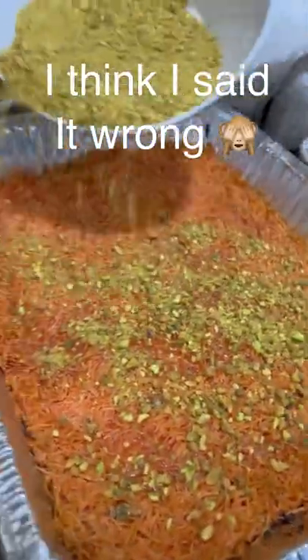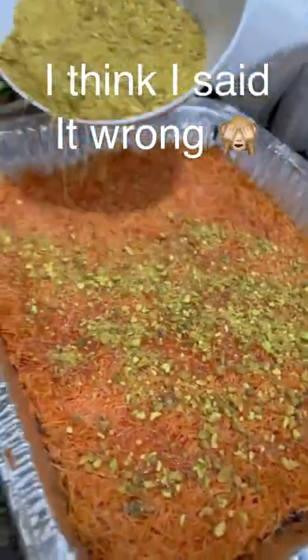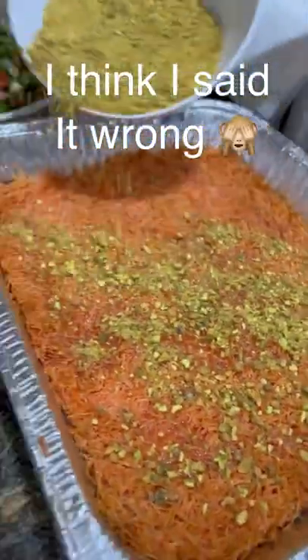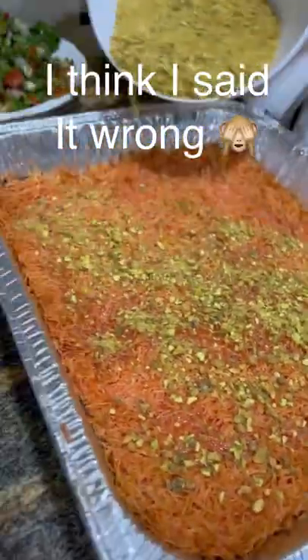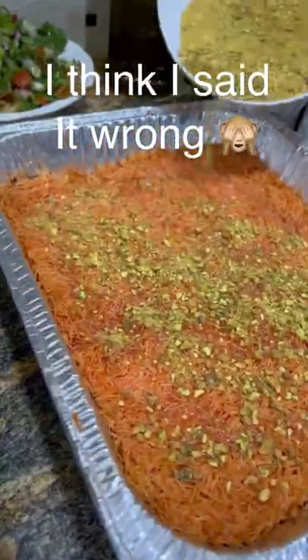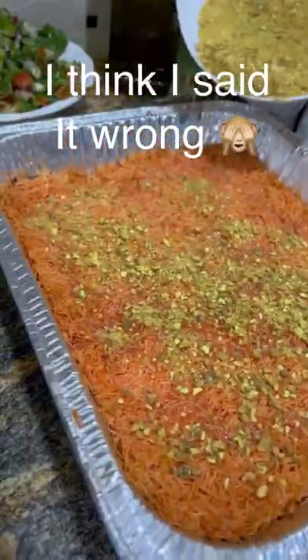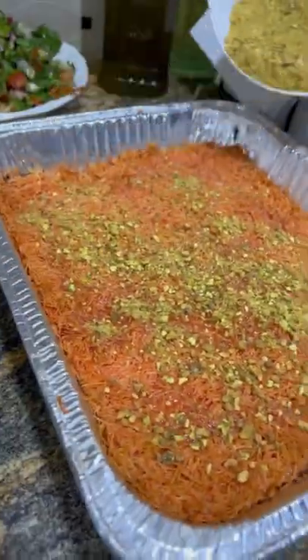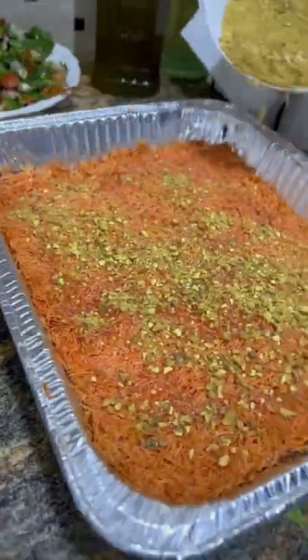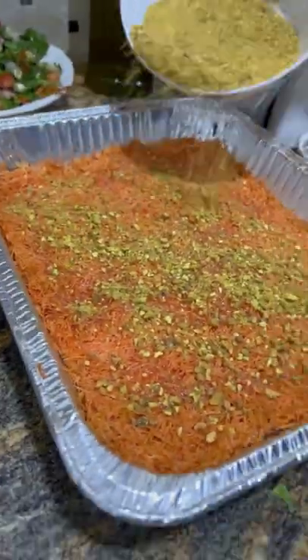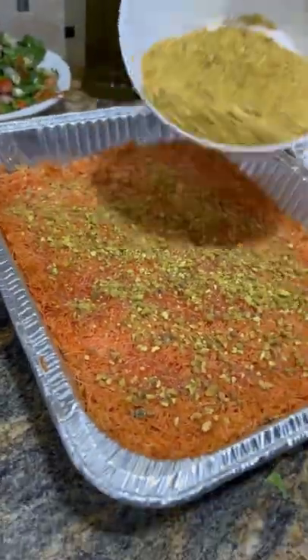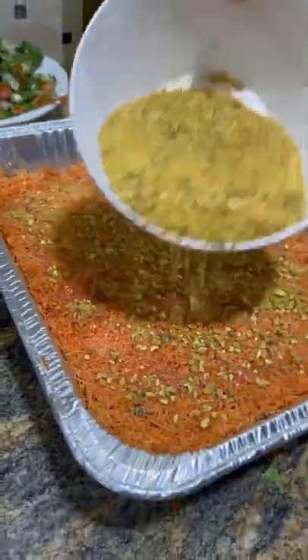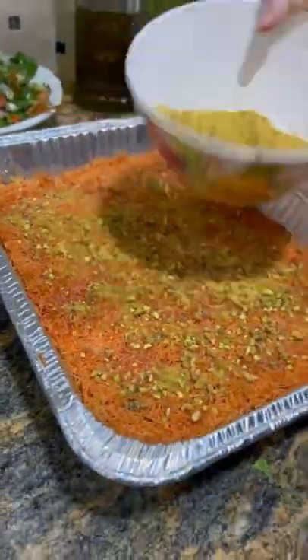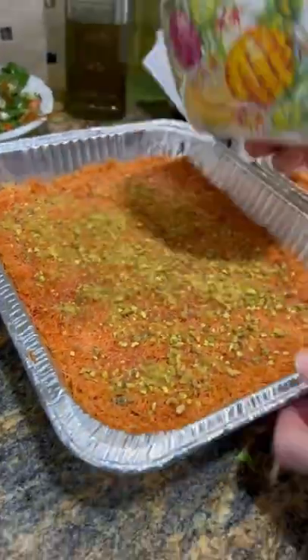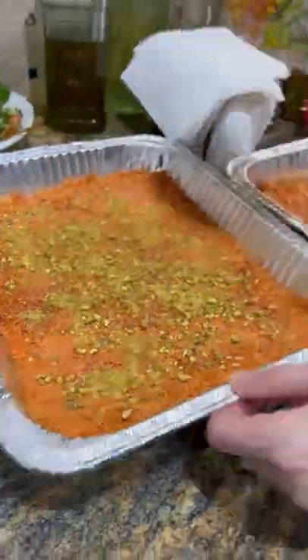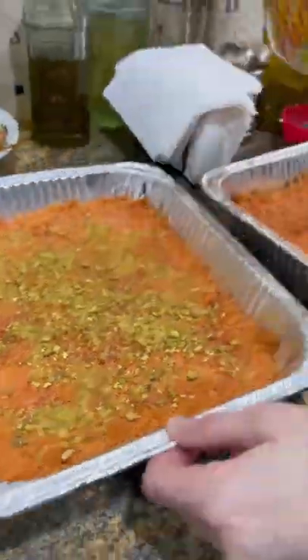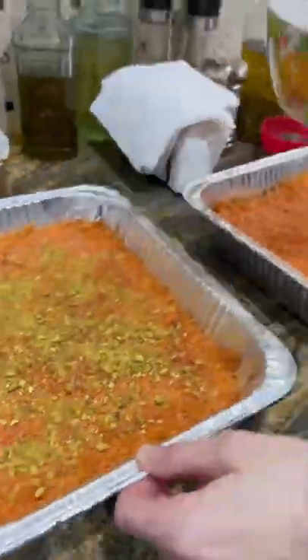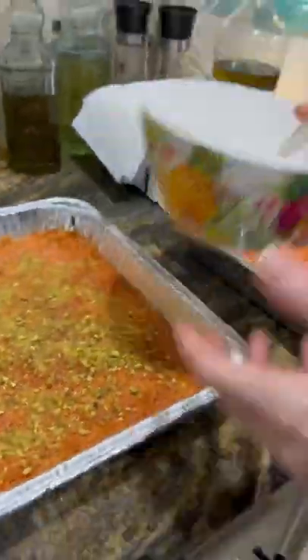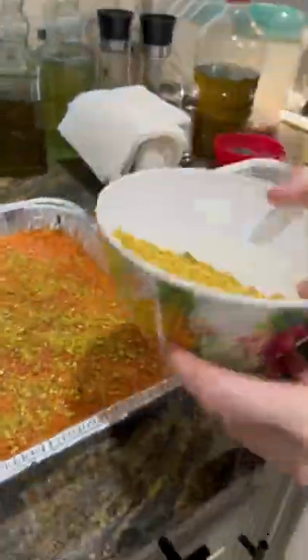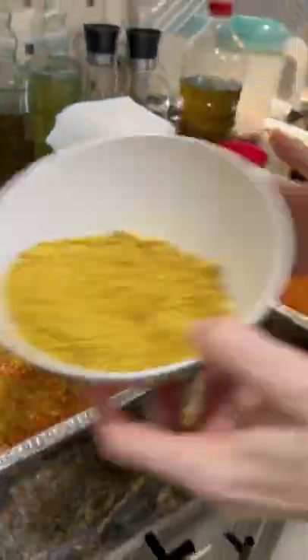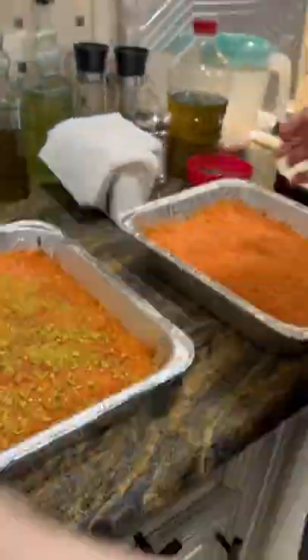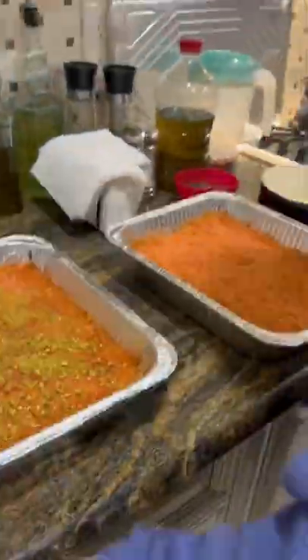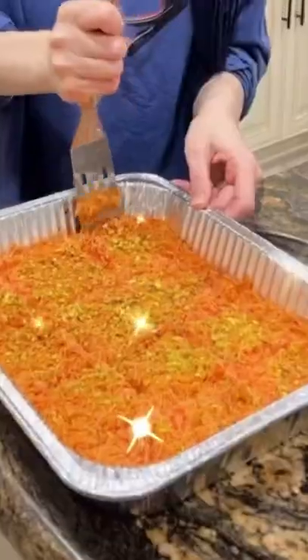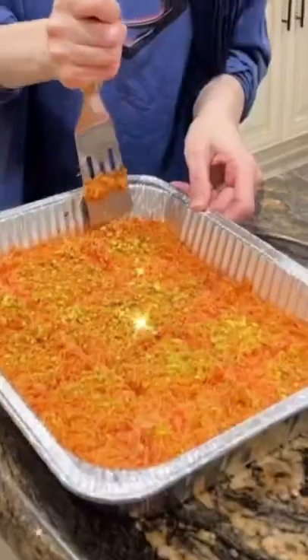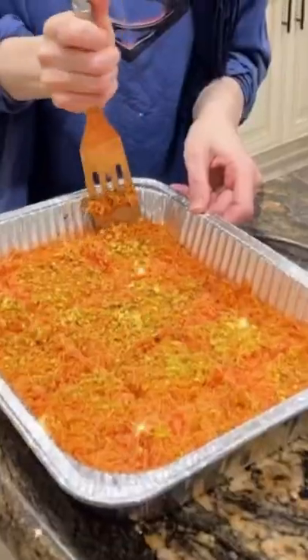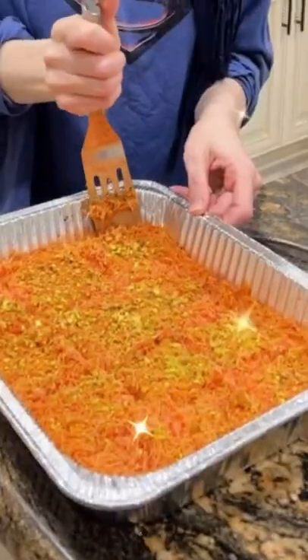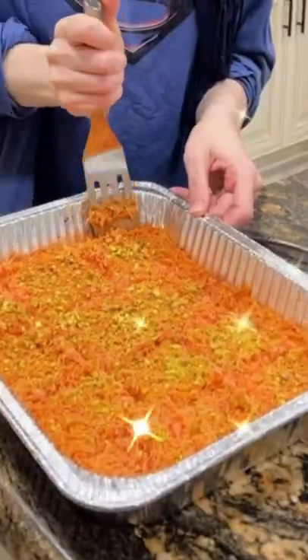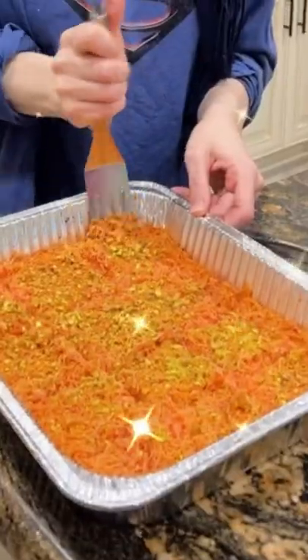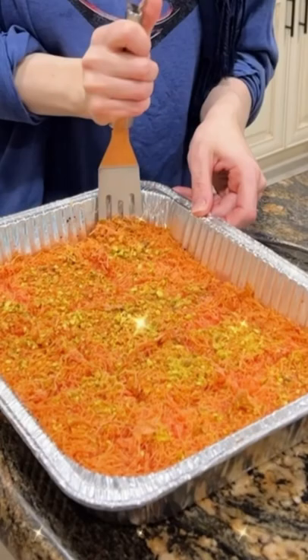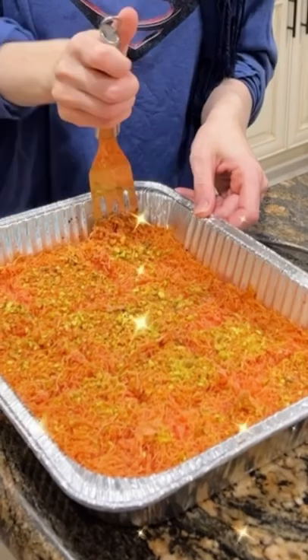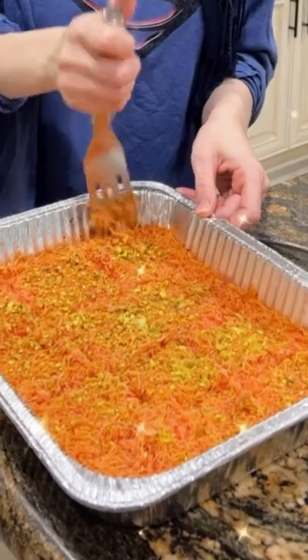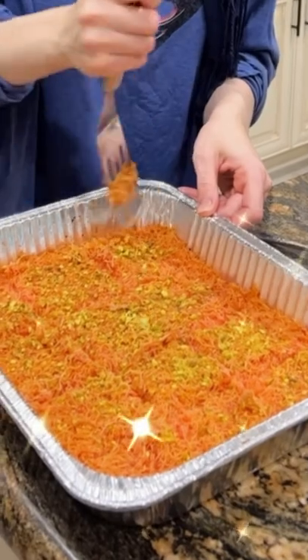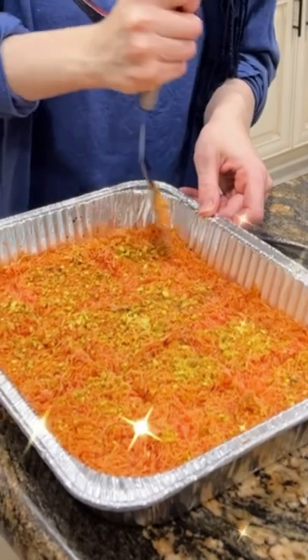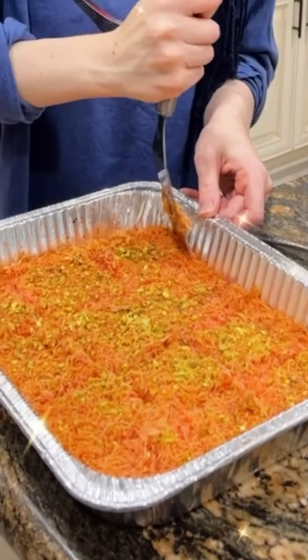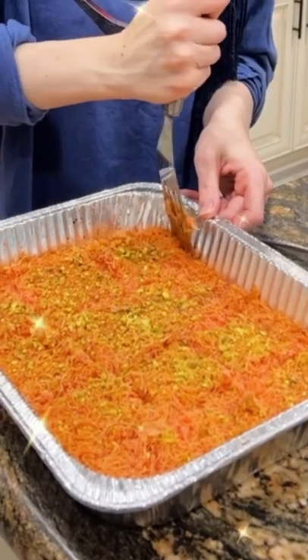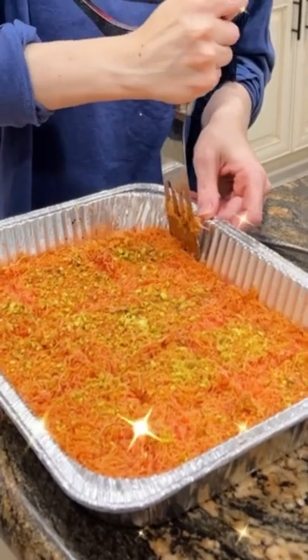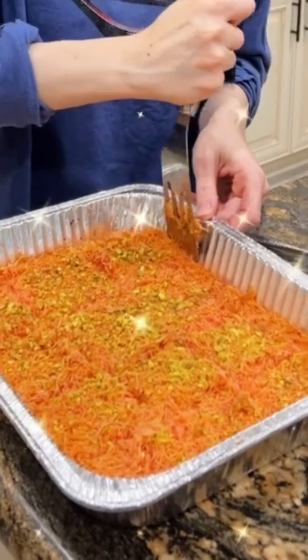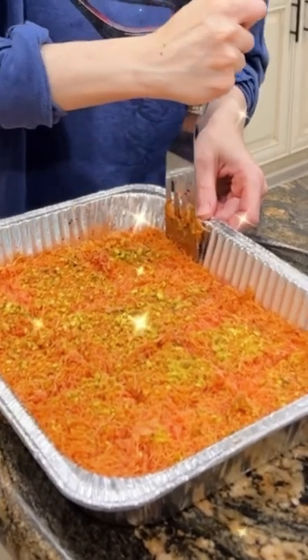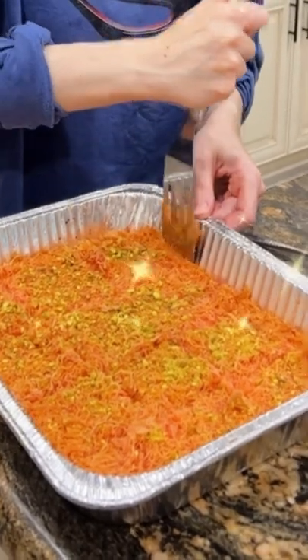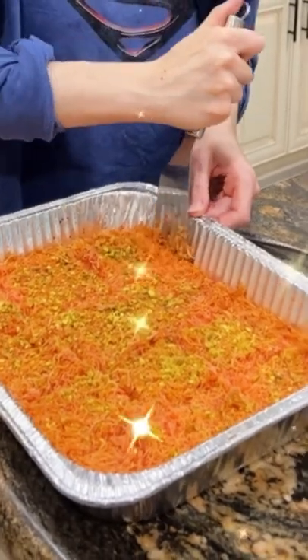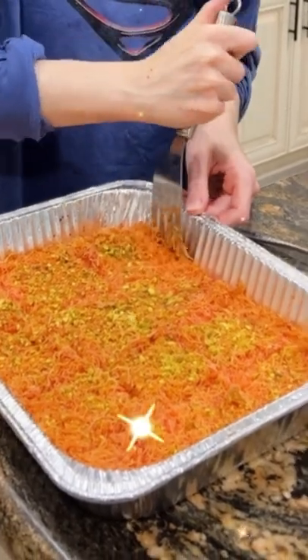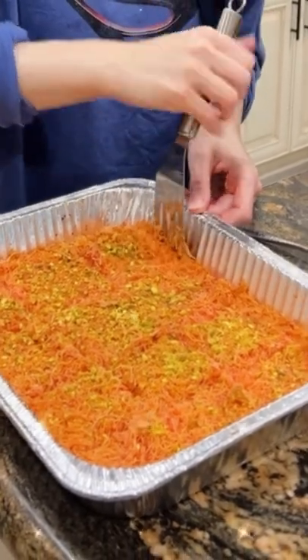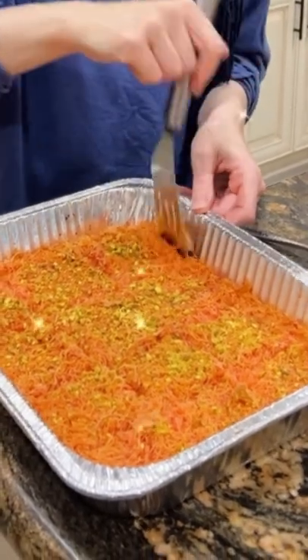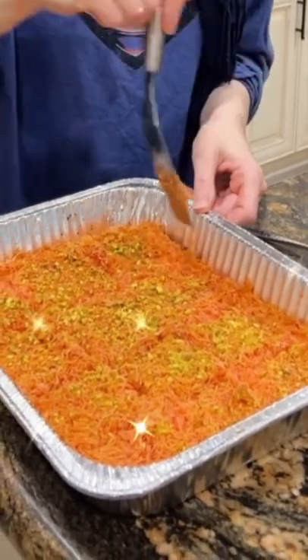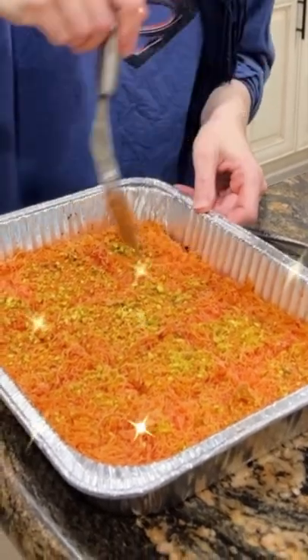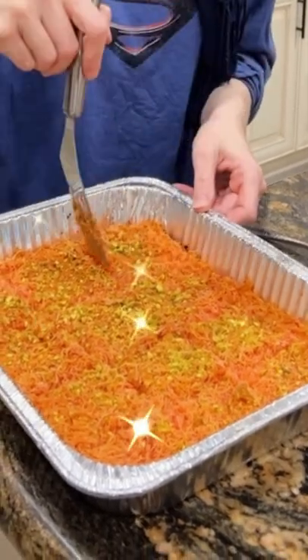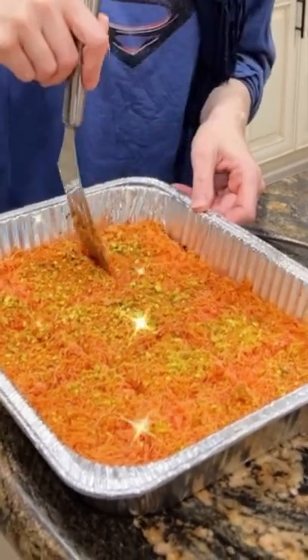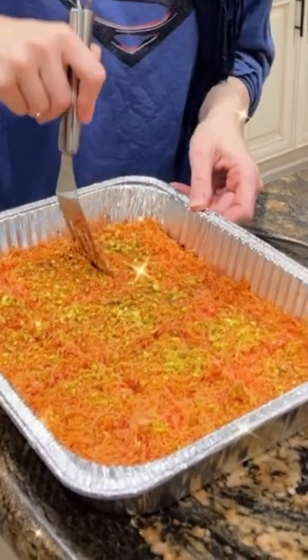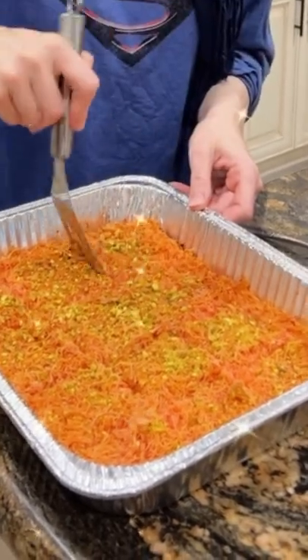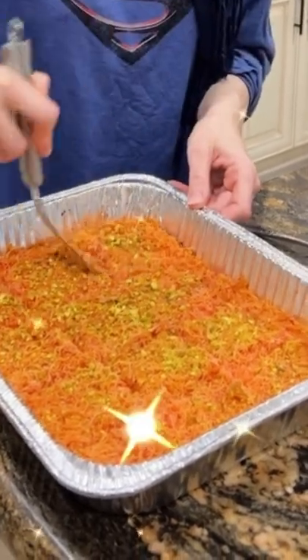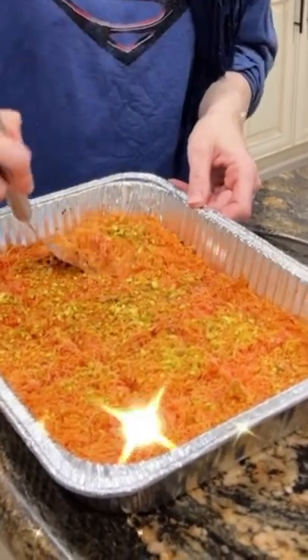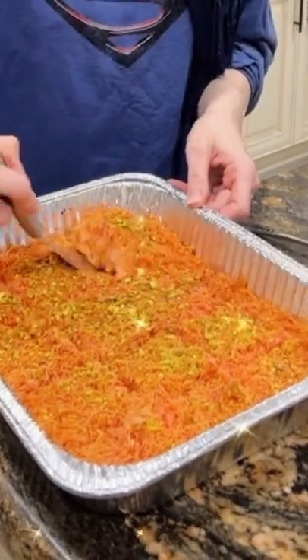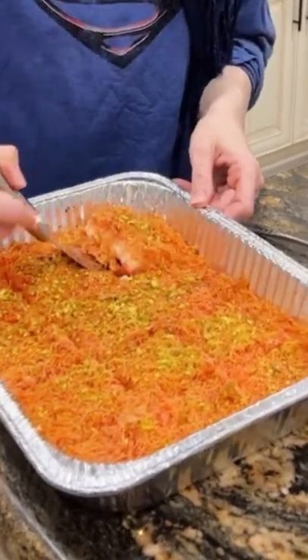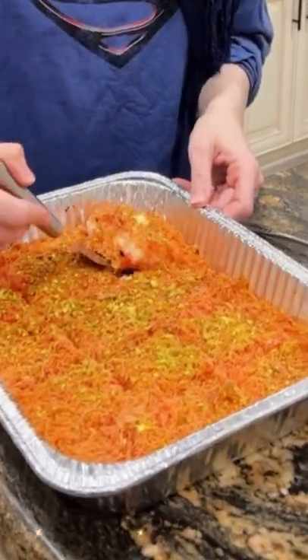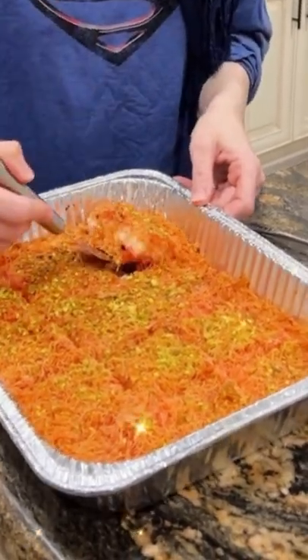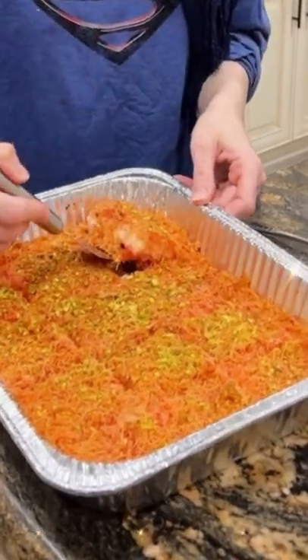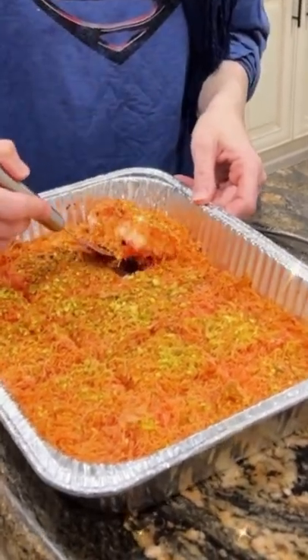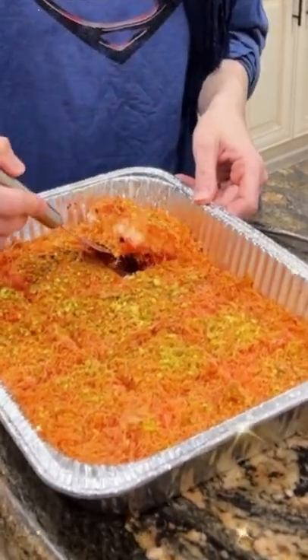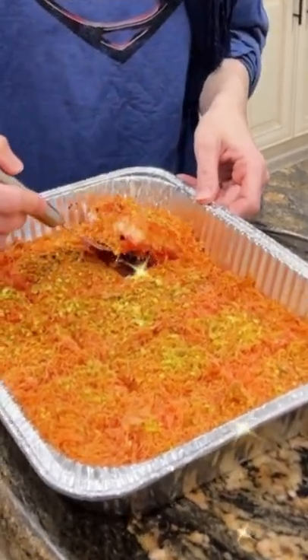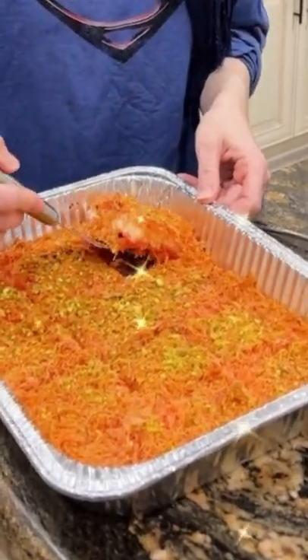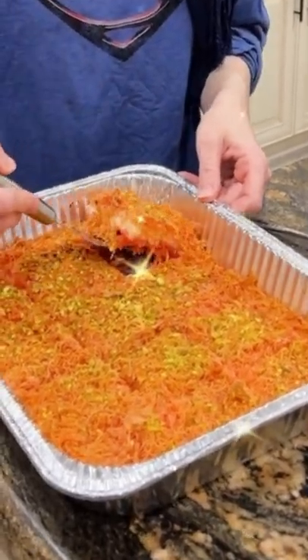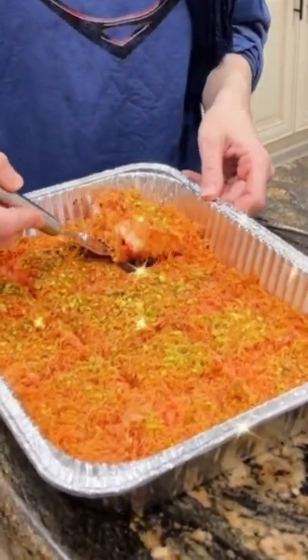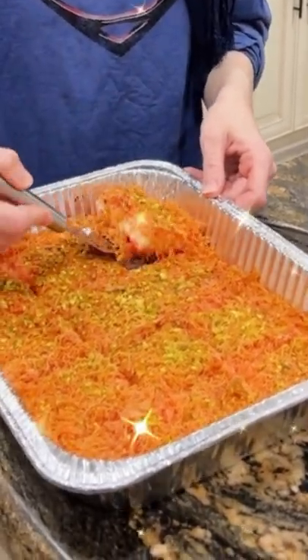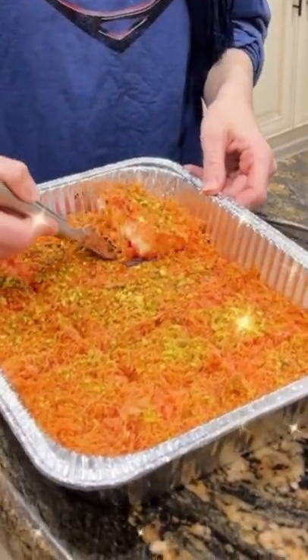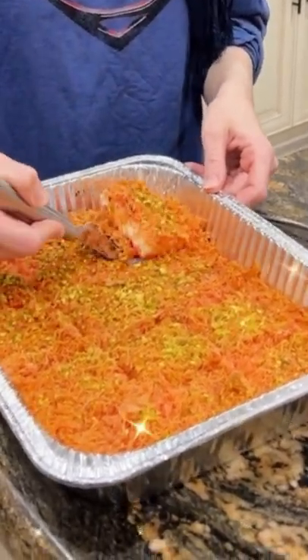I do have a full YouTube video on how to make it, so you just have to type in 'how to make Kenef Abjibin by Mimo' and it should come up.